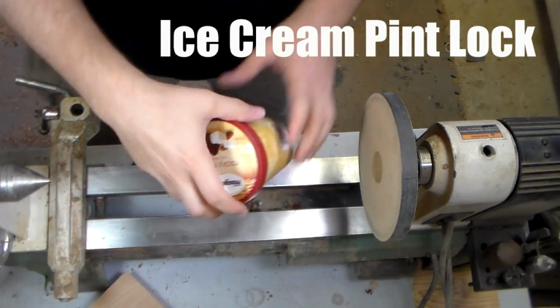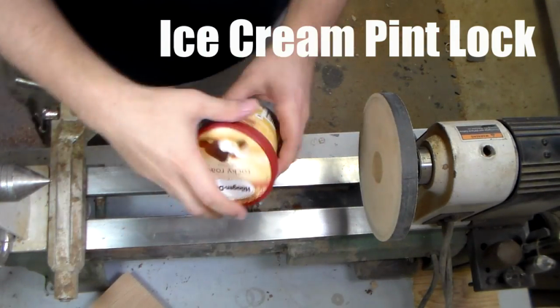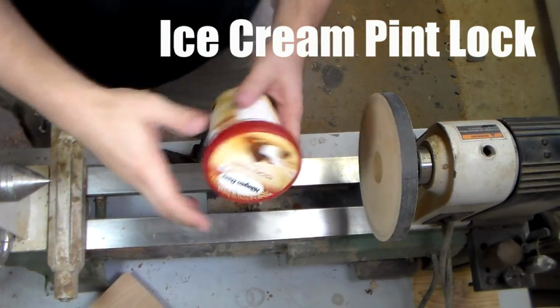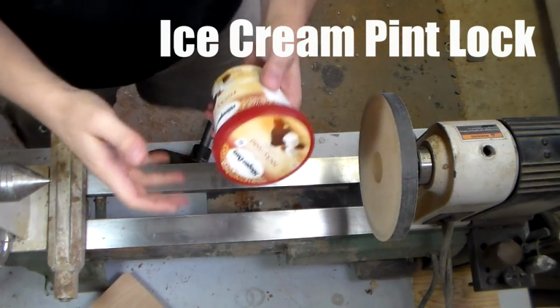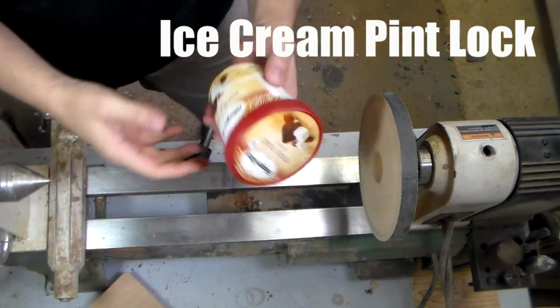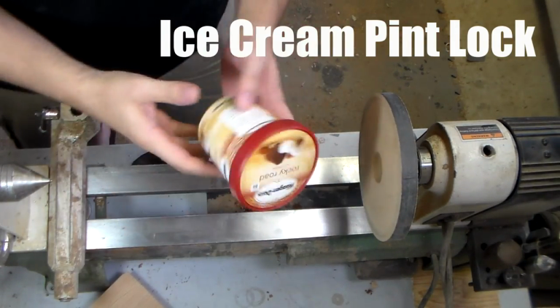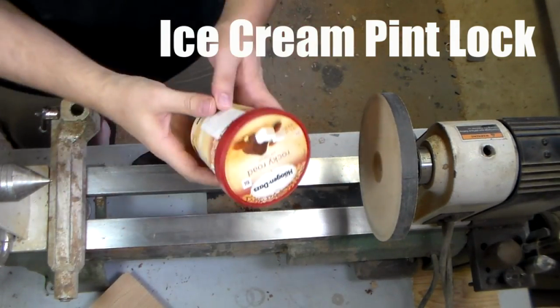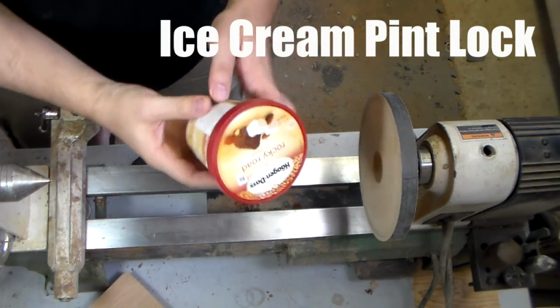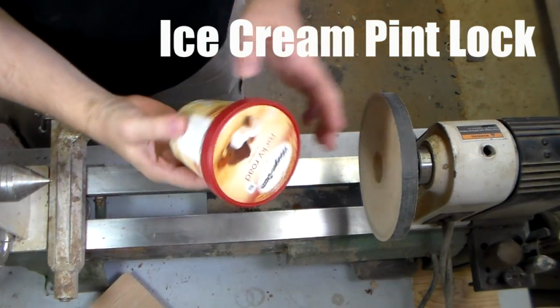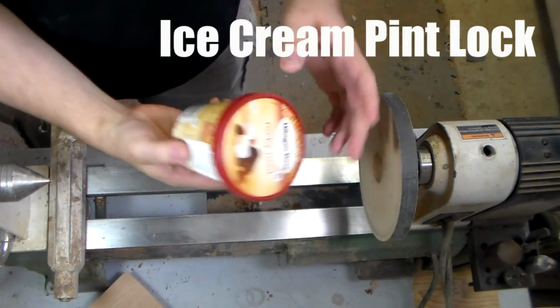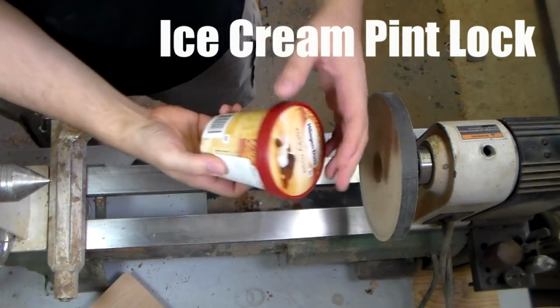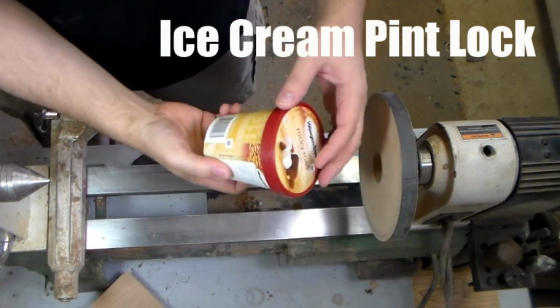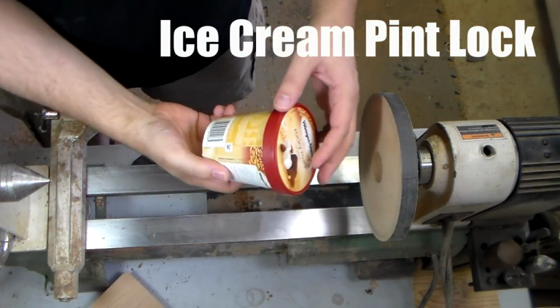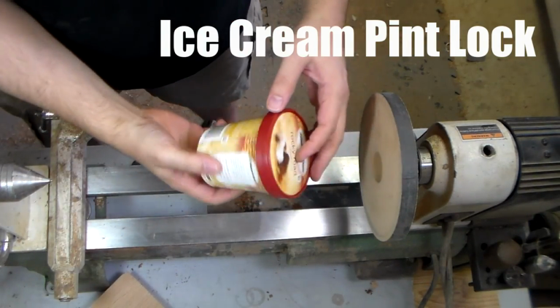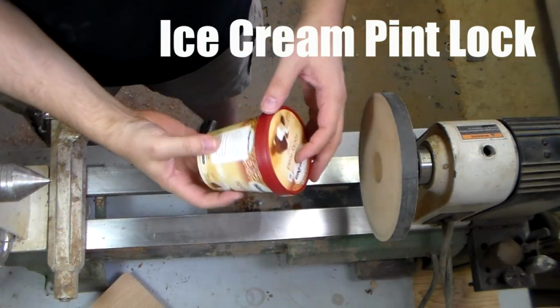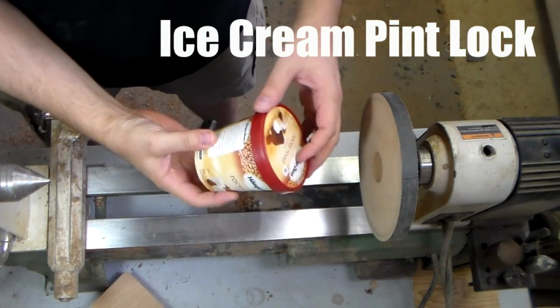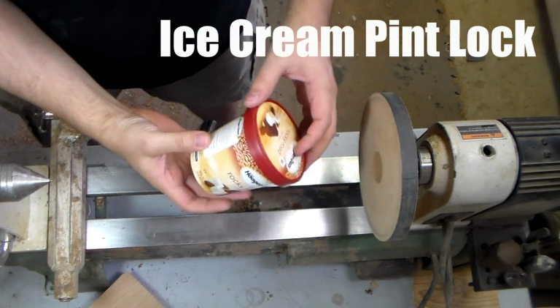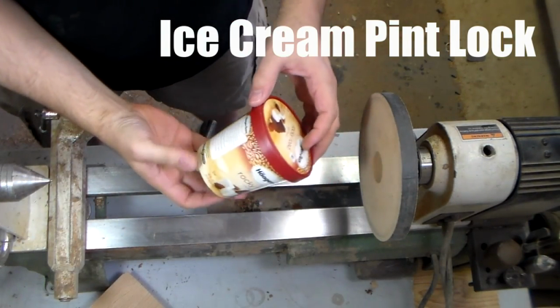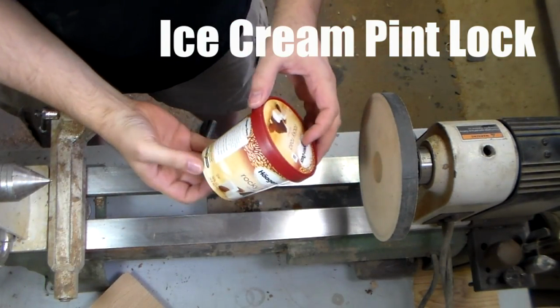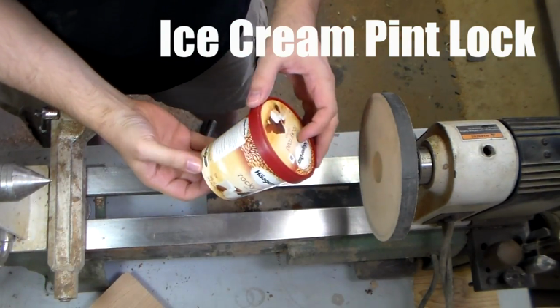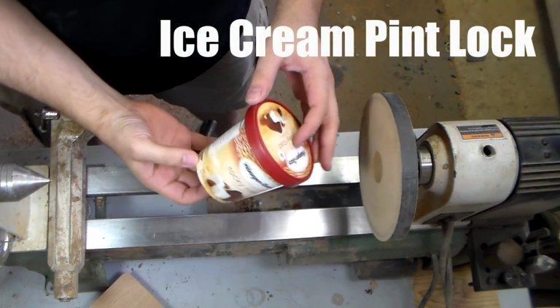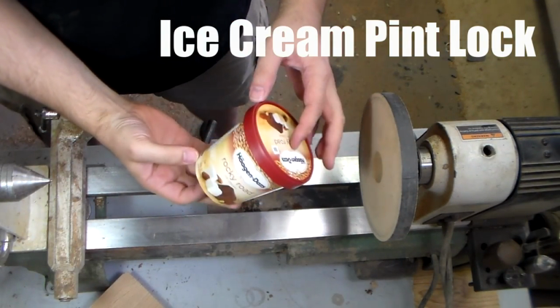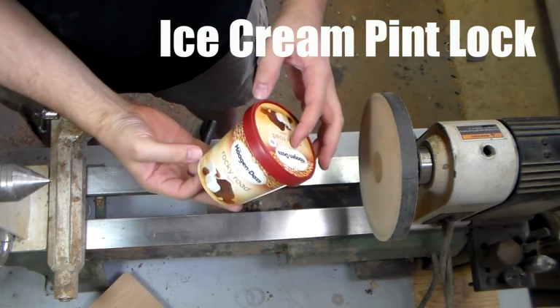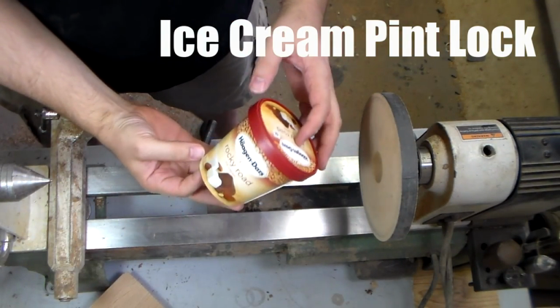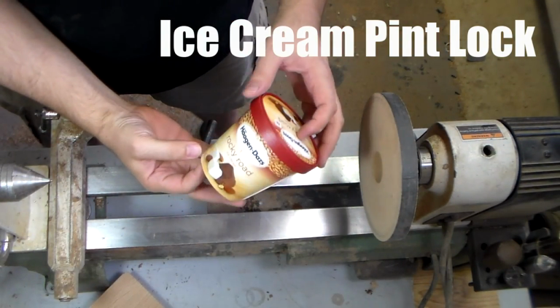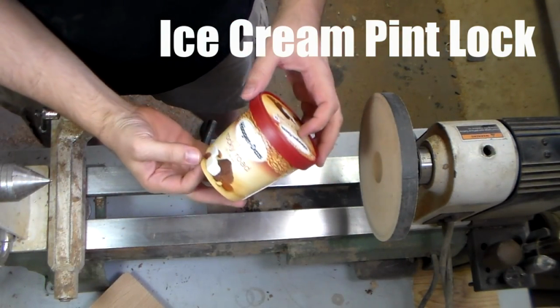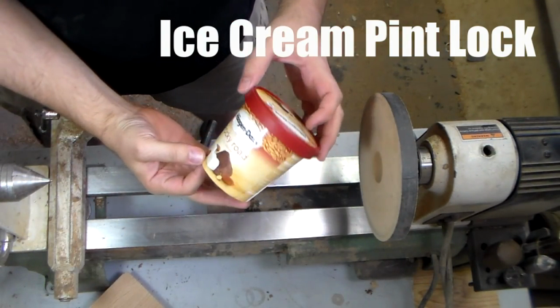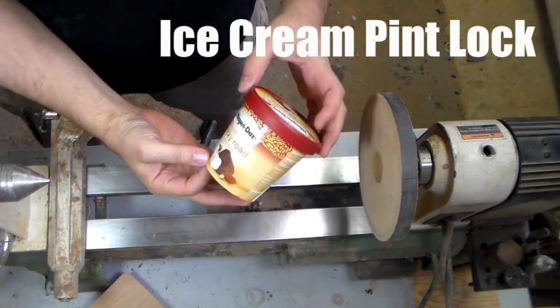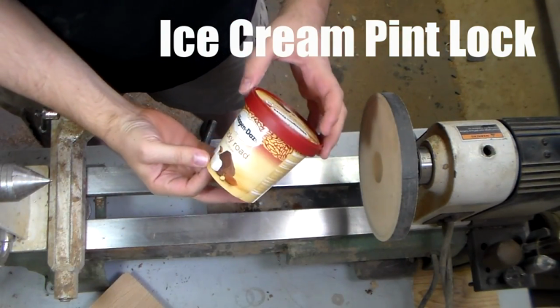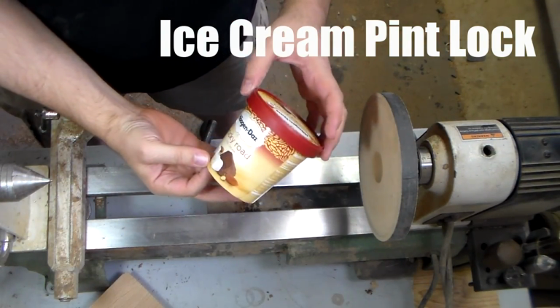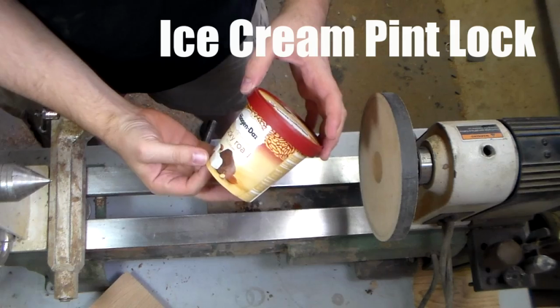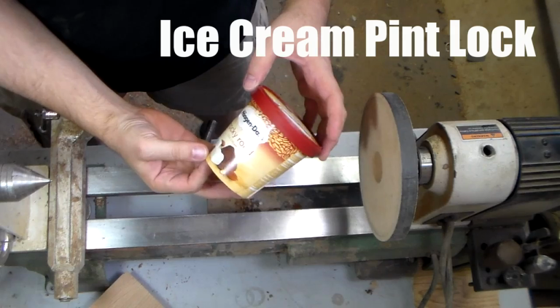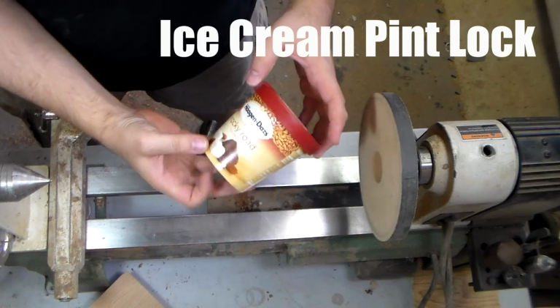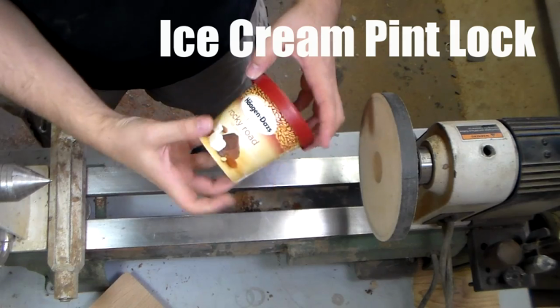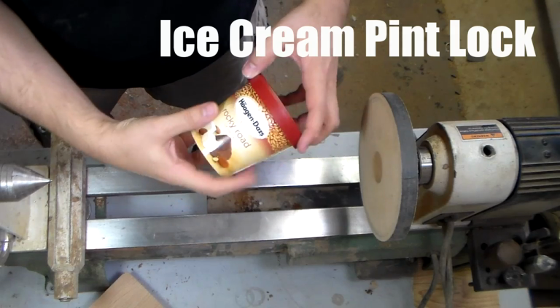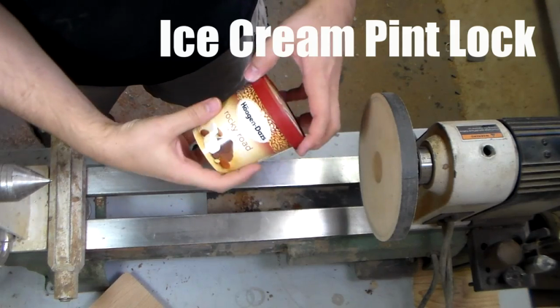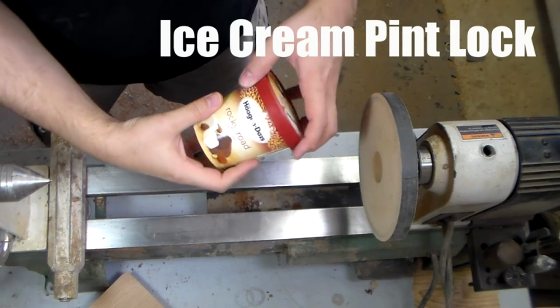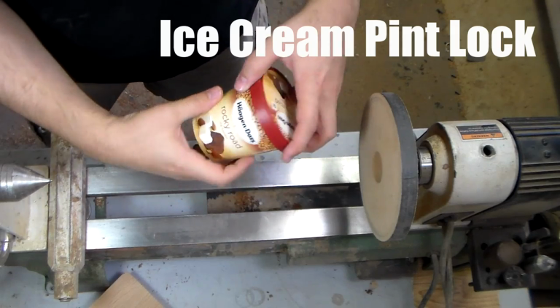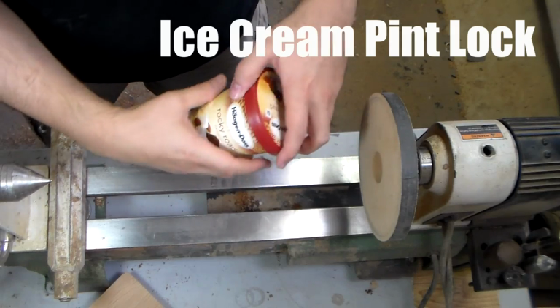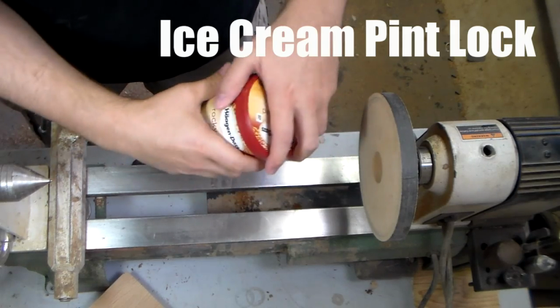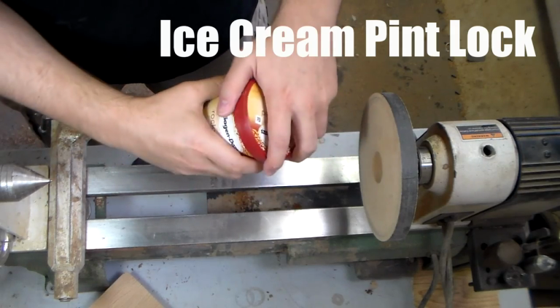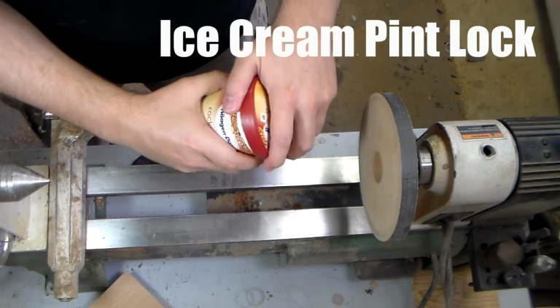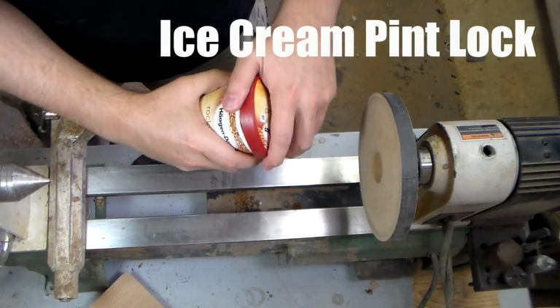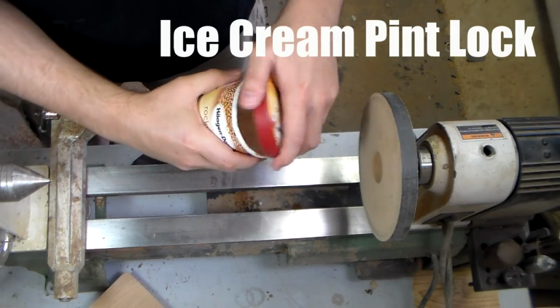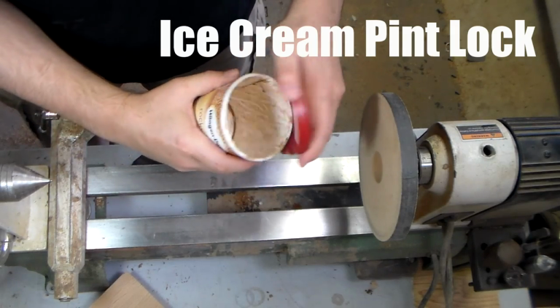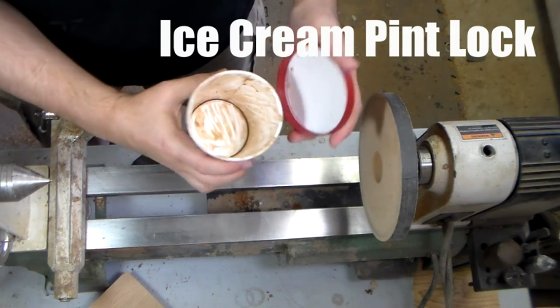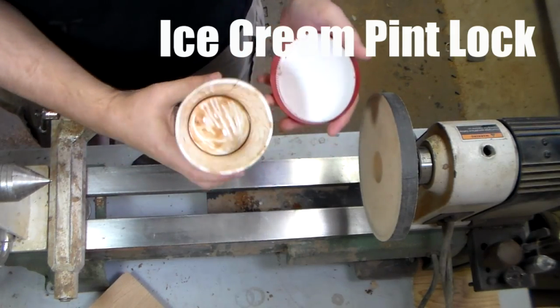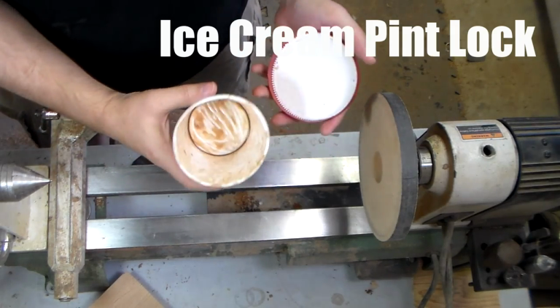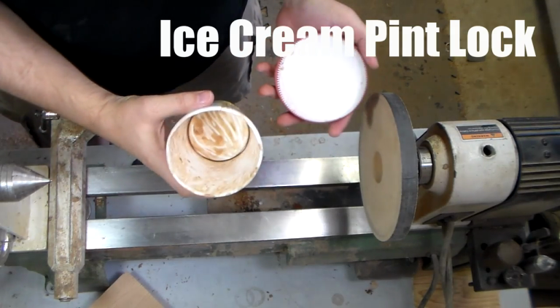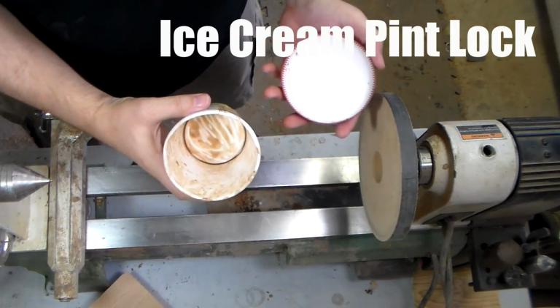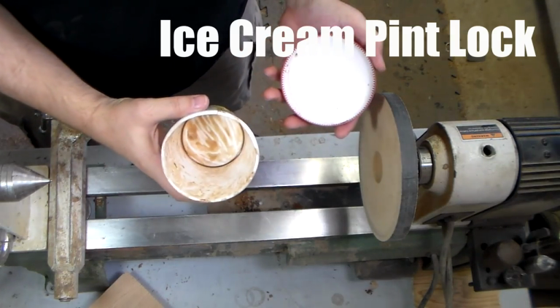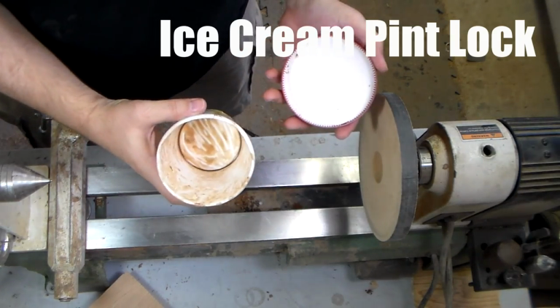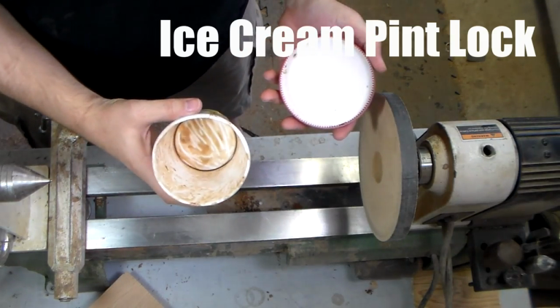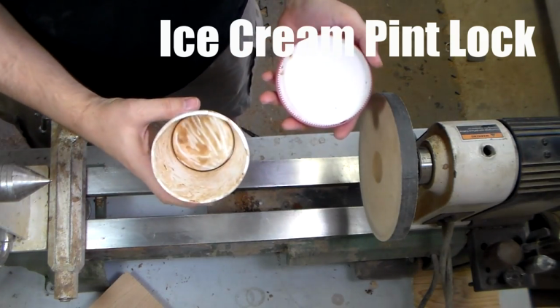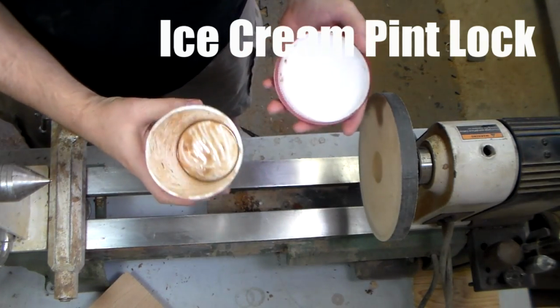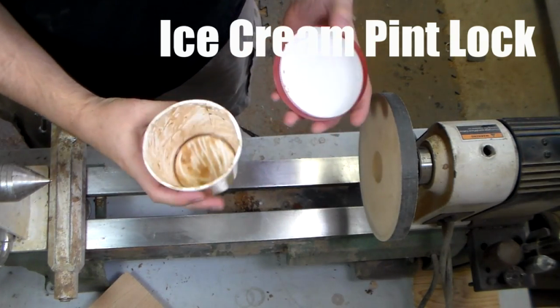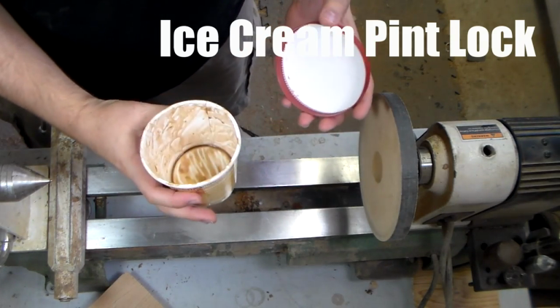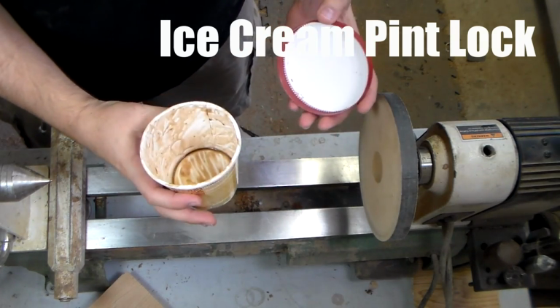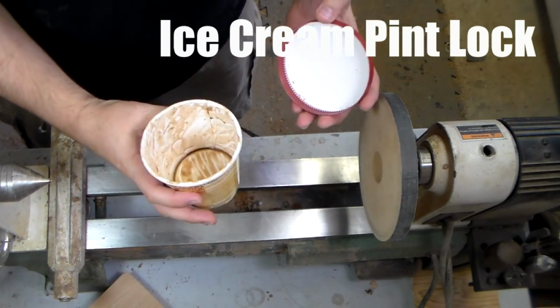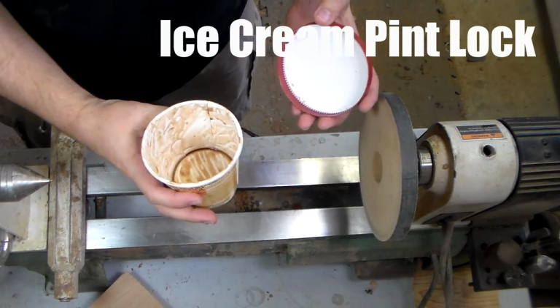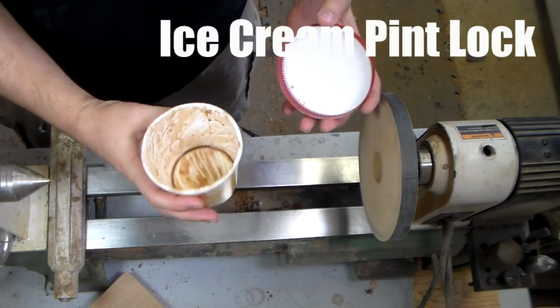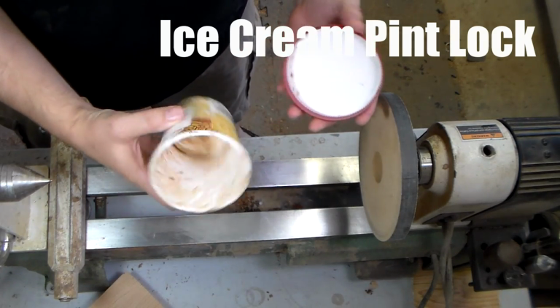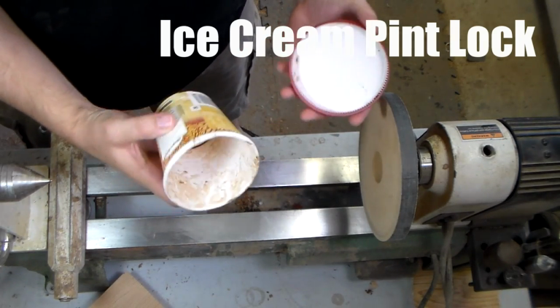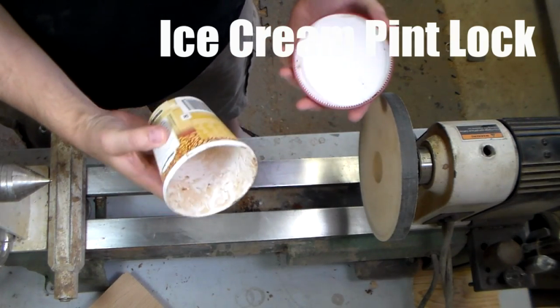Okay, so here it is — a pint of ice cream. Bought it just the other day and came home to this.